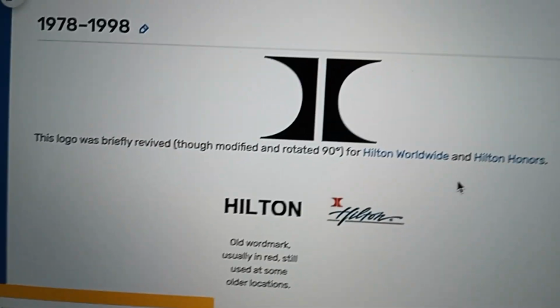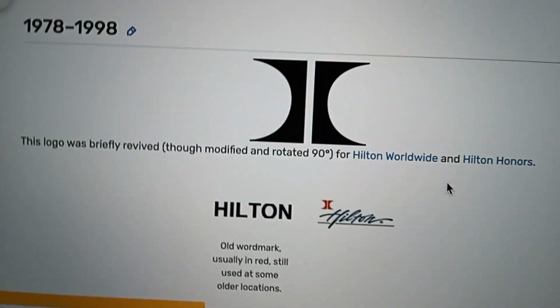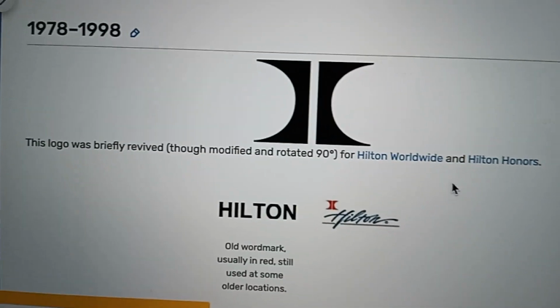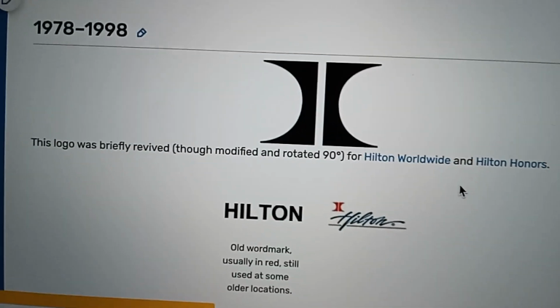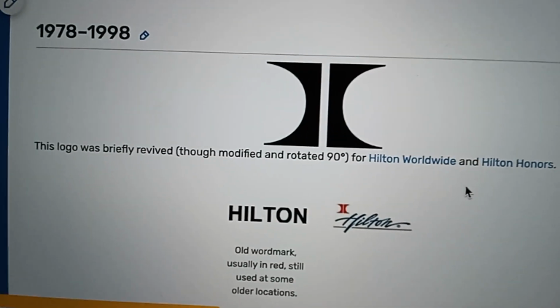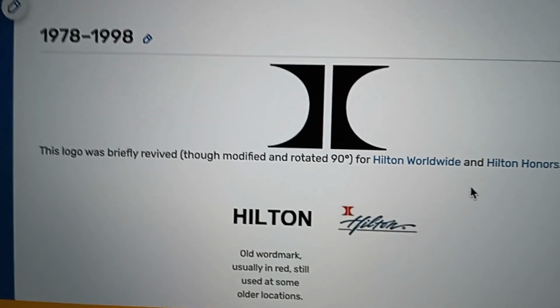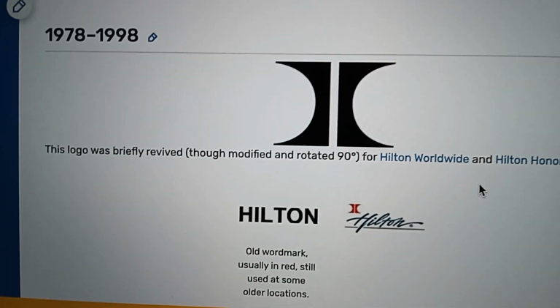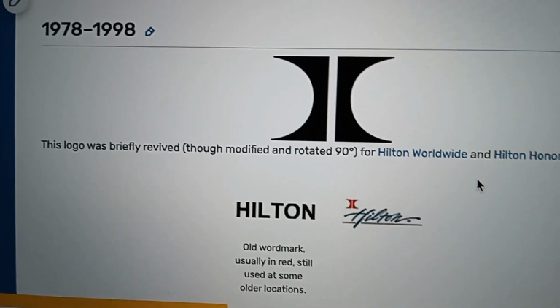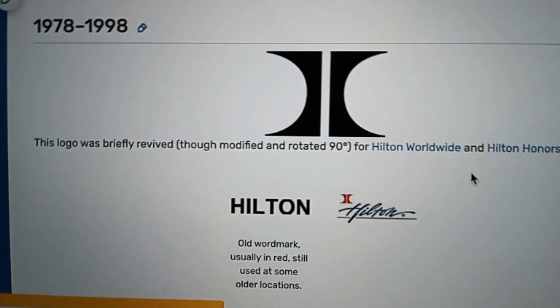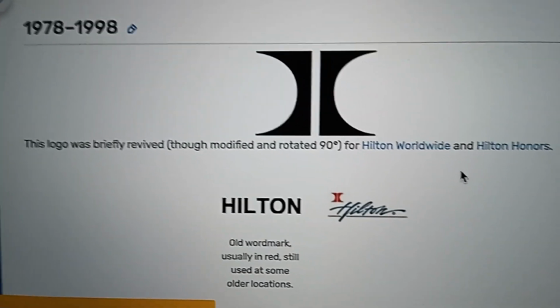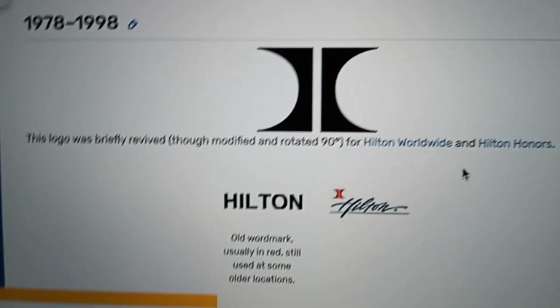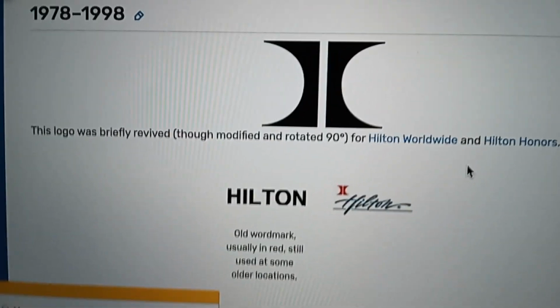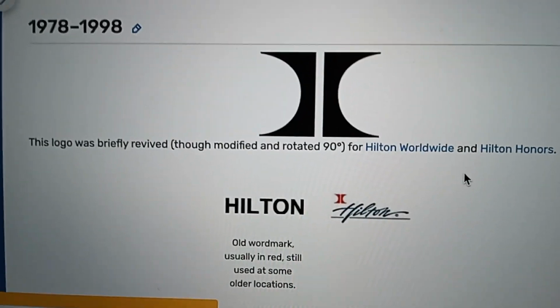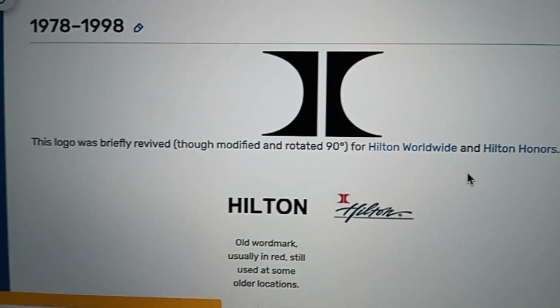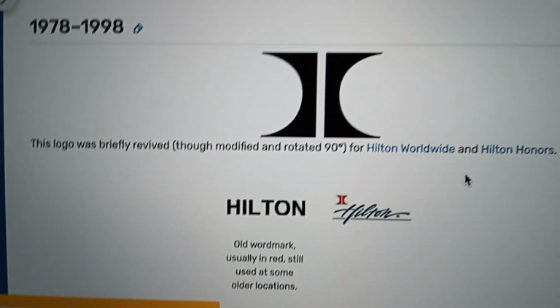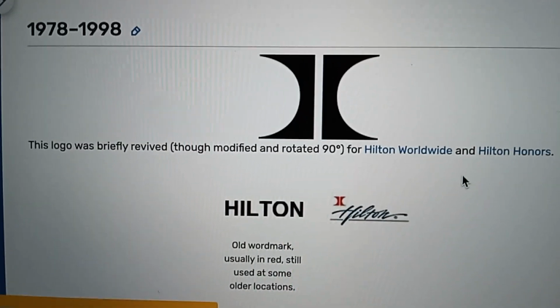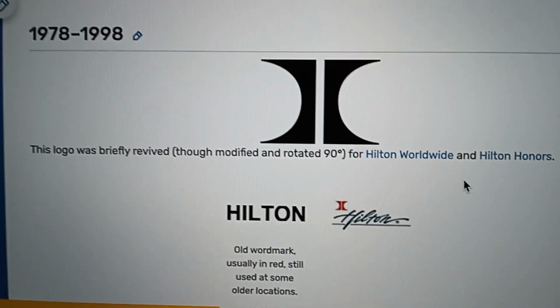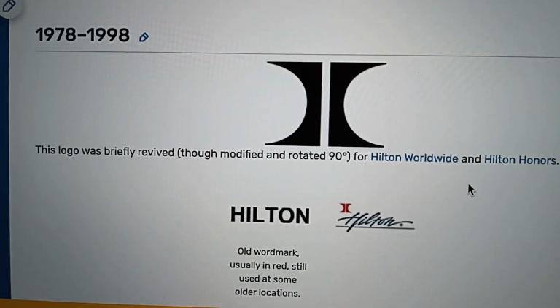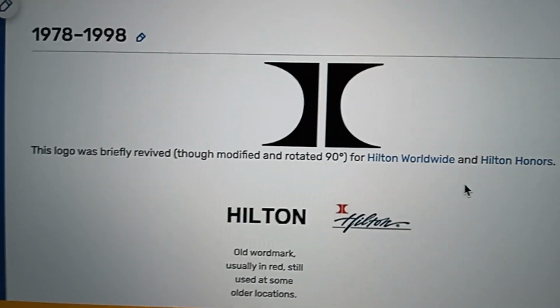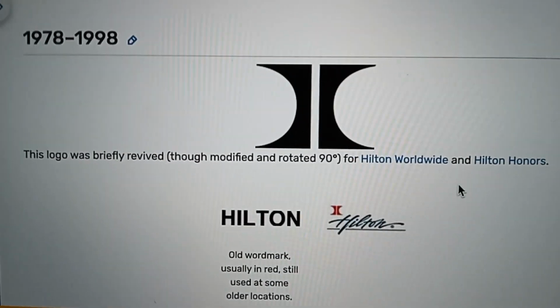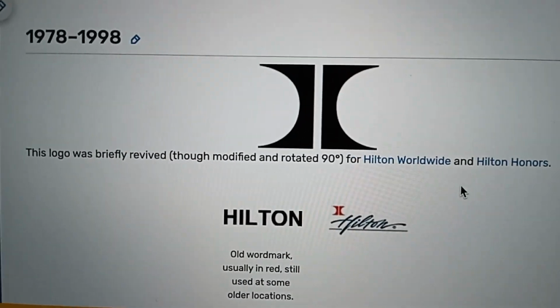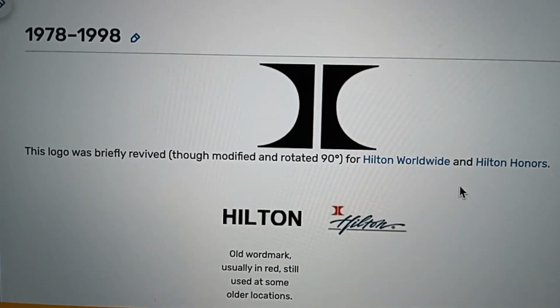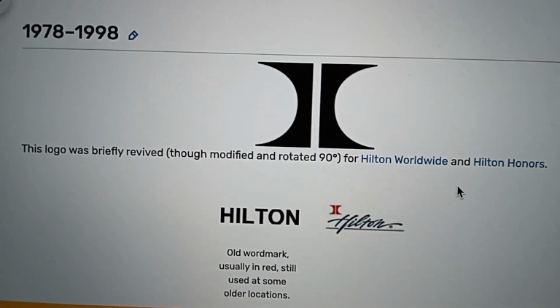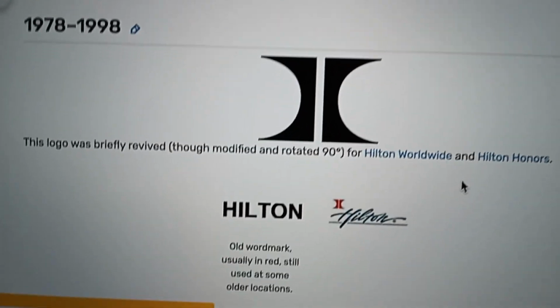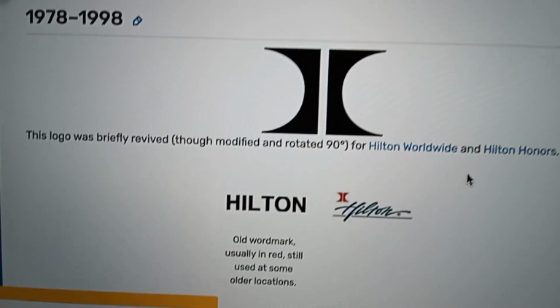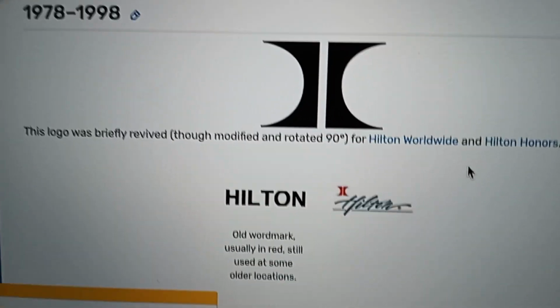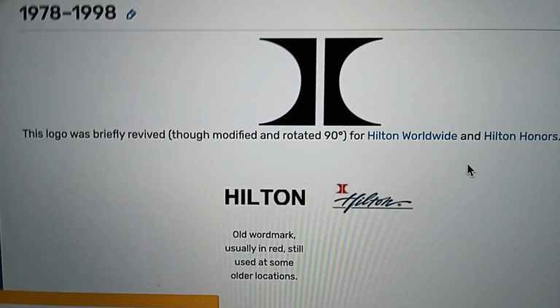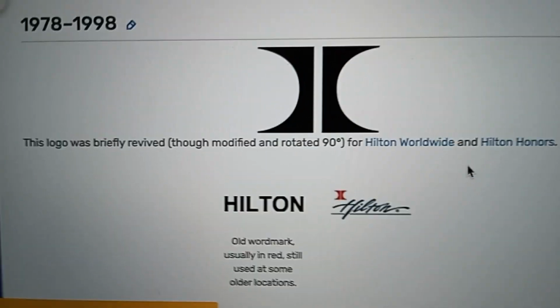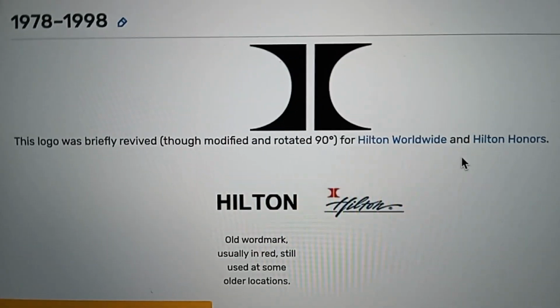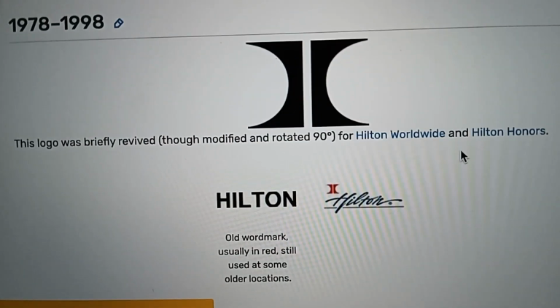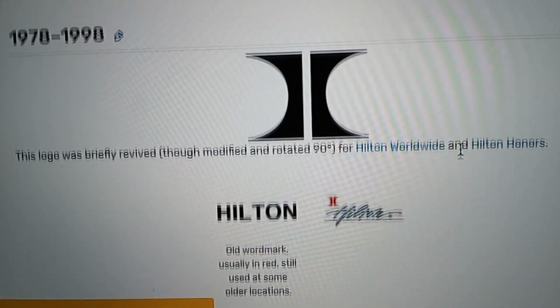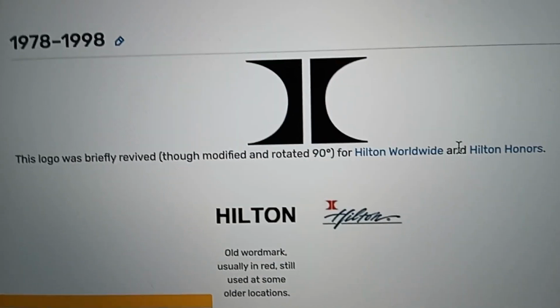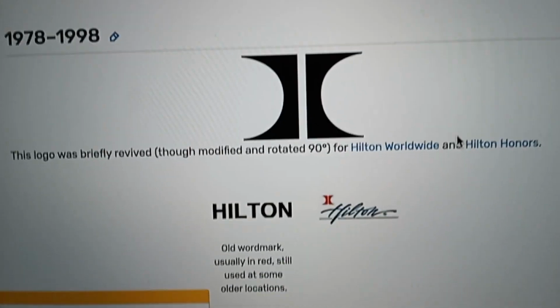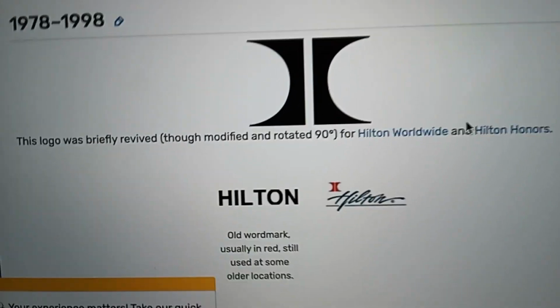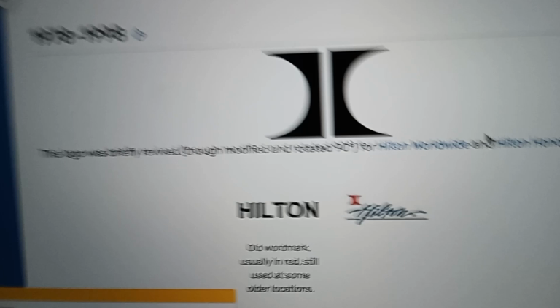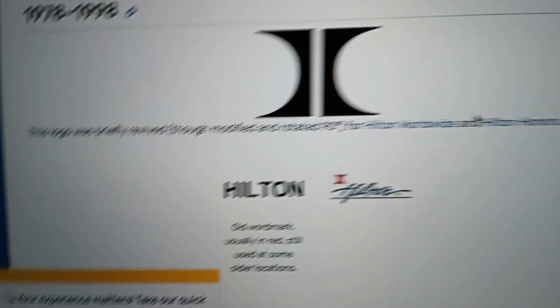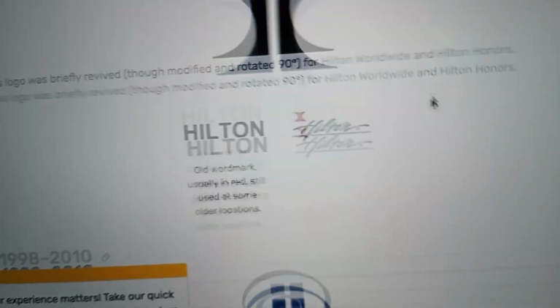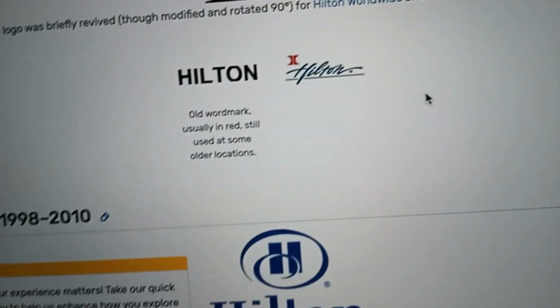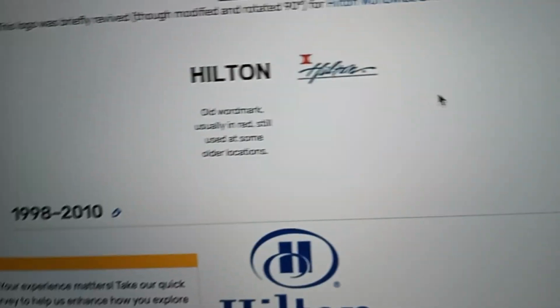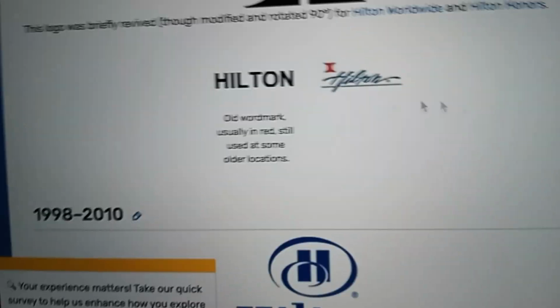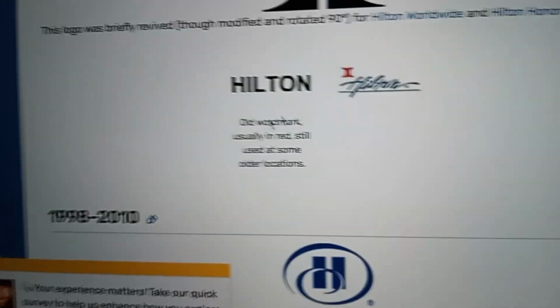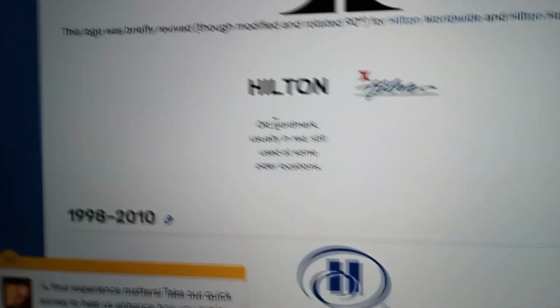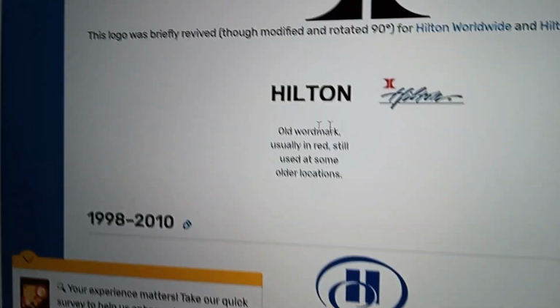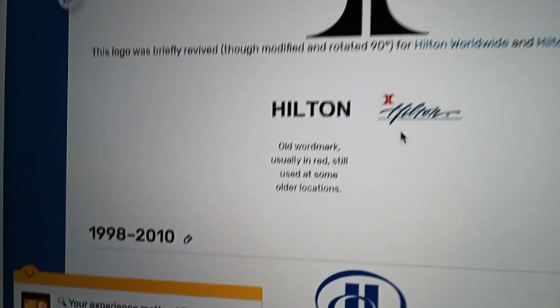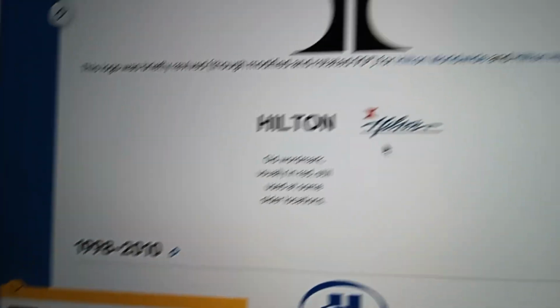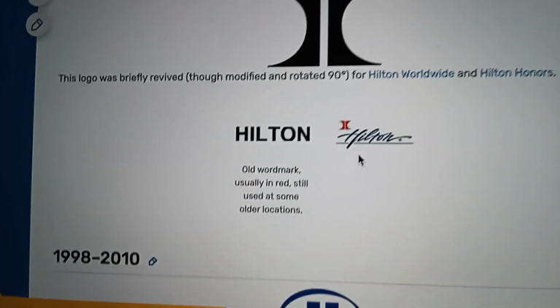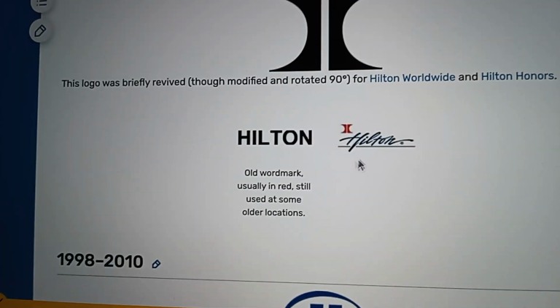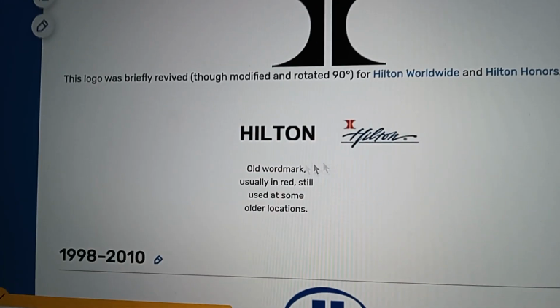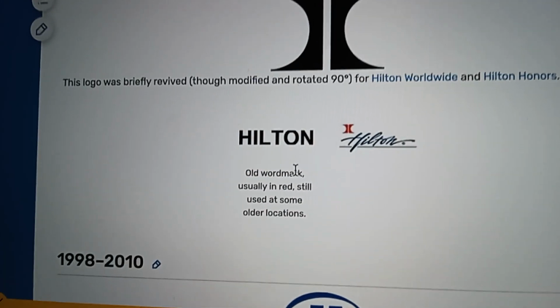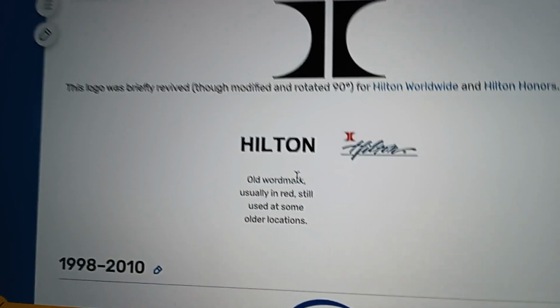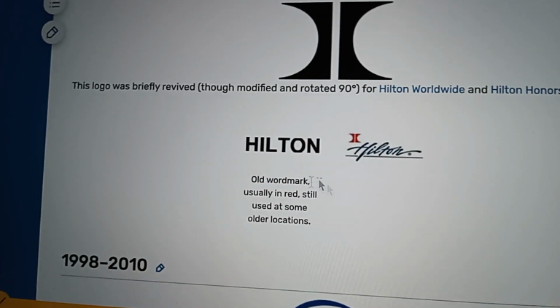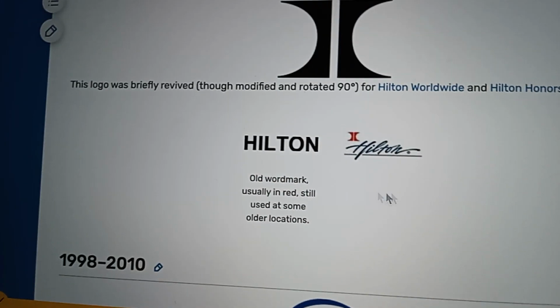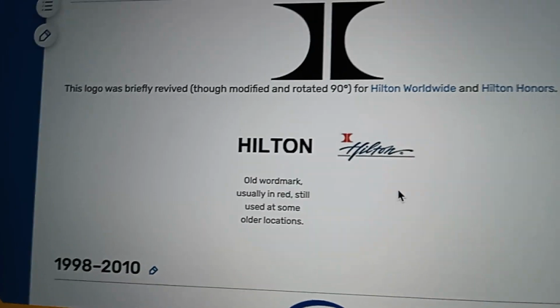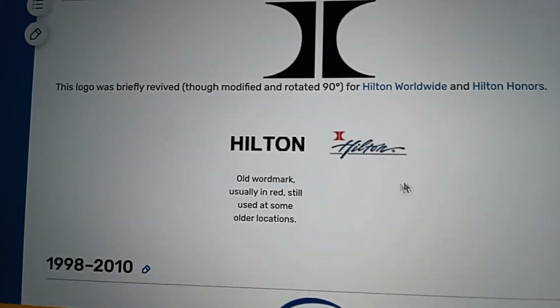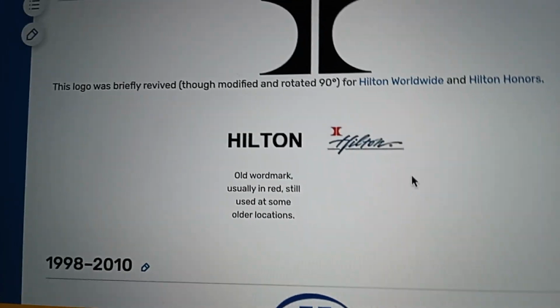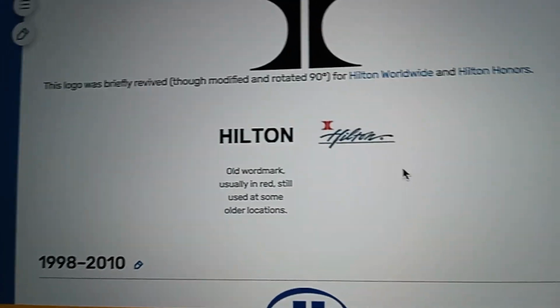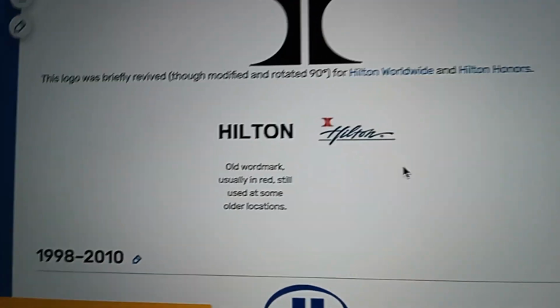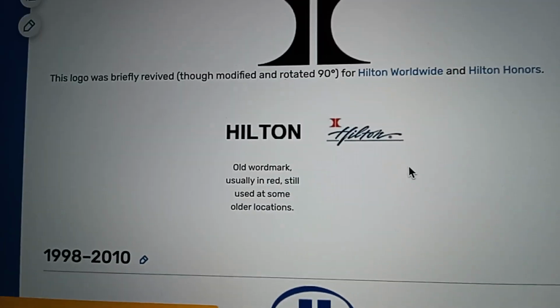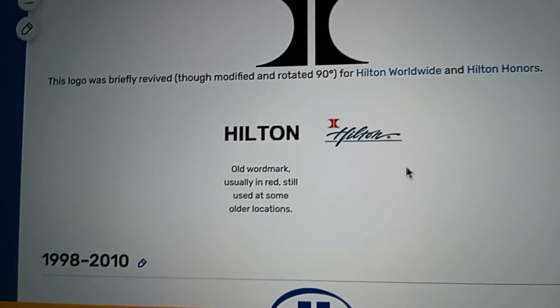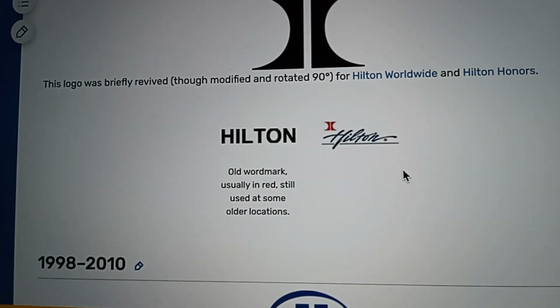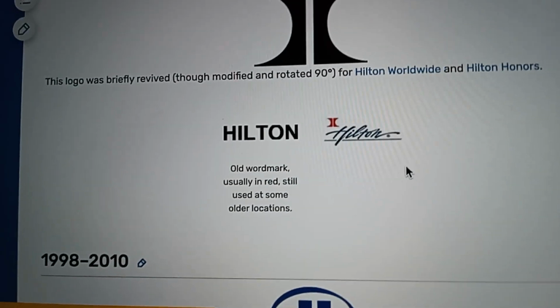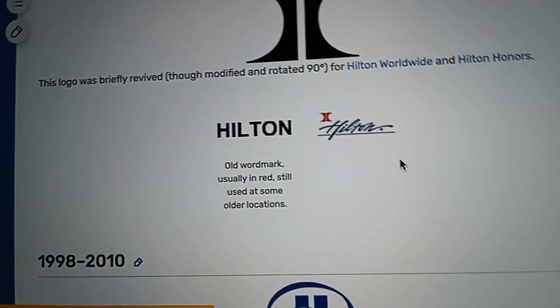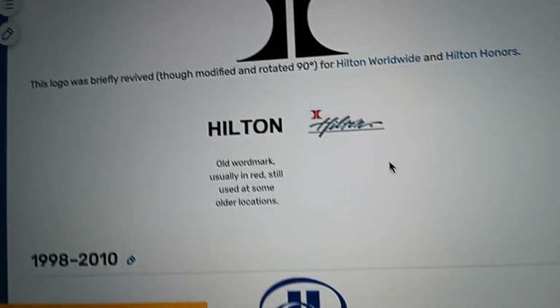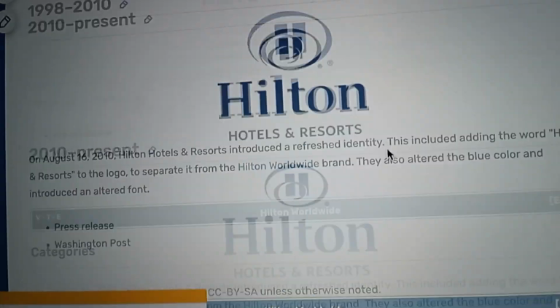1978 to 1998 here, this is just like the same. We got the word mark, and it's different ones.